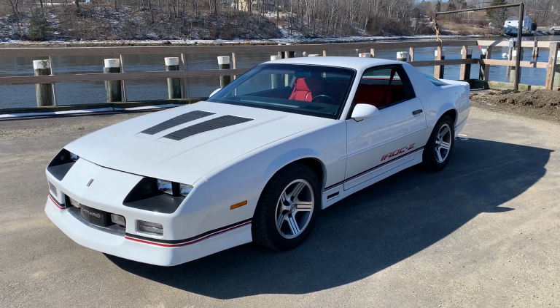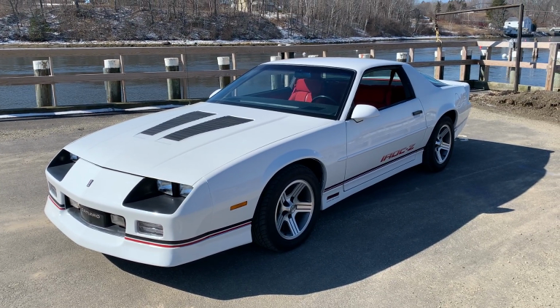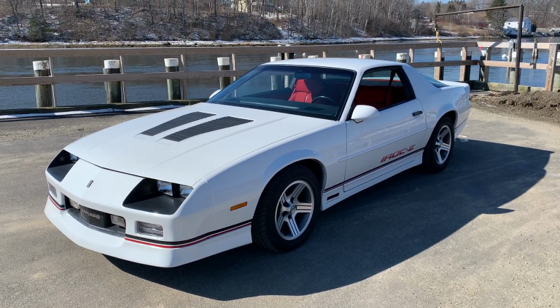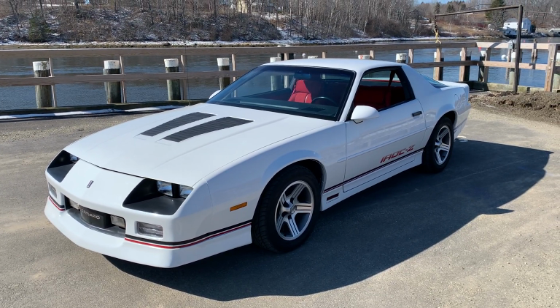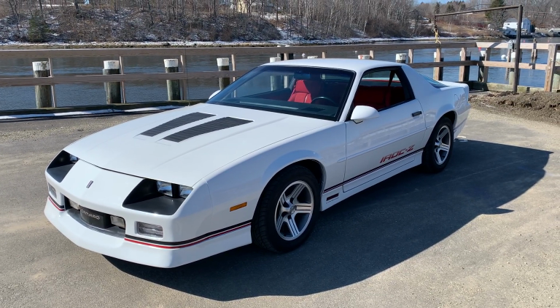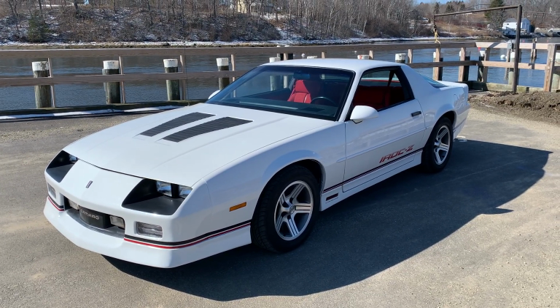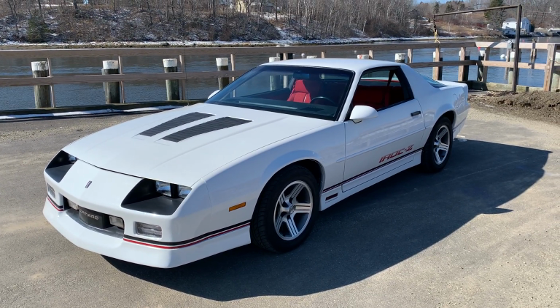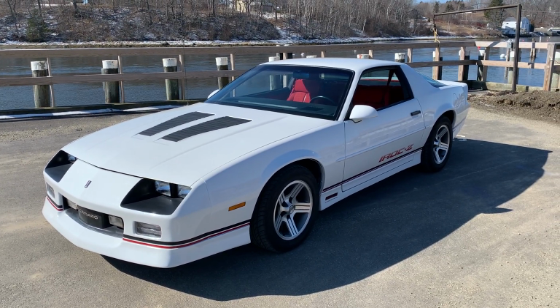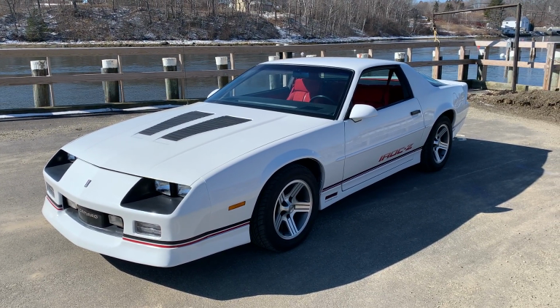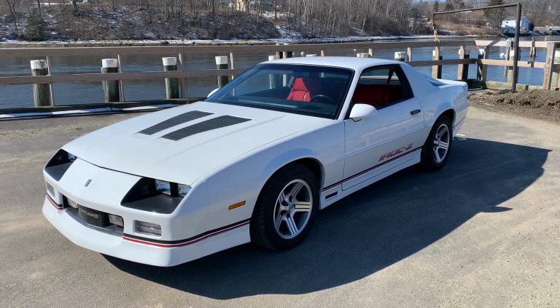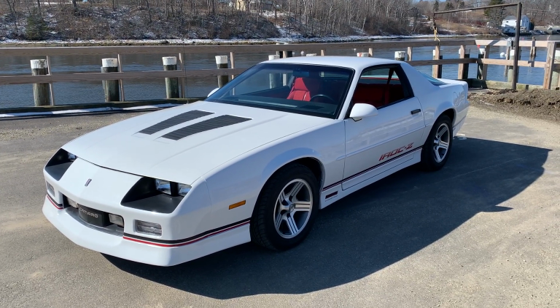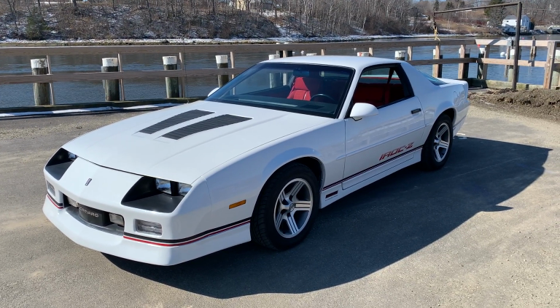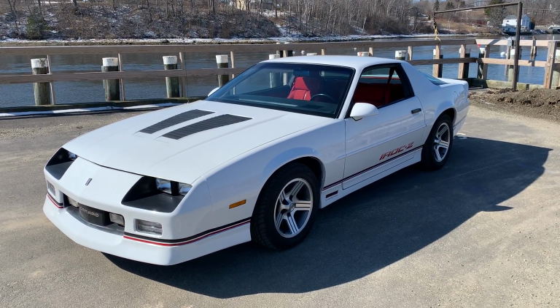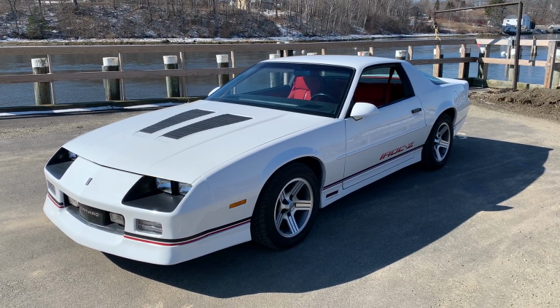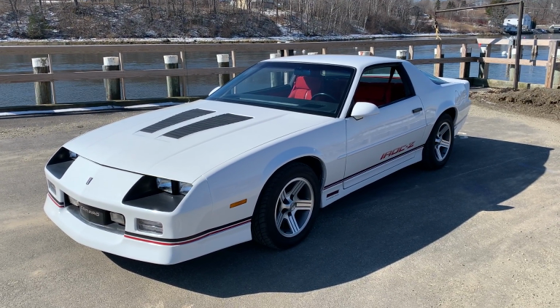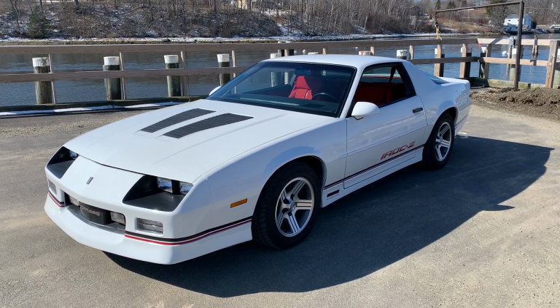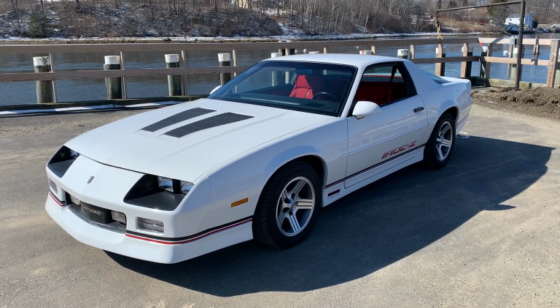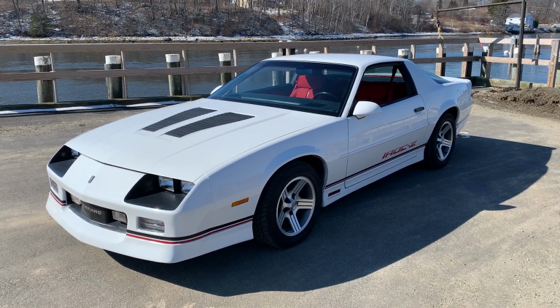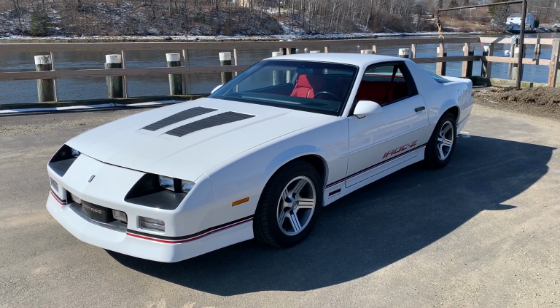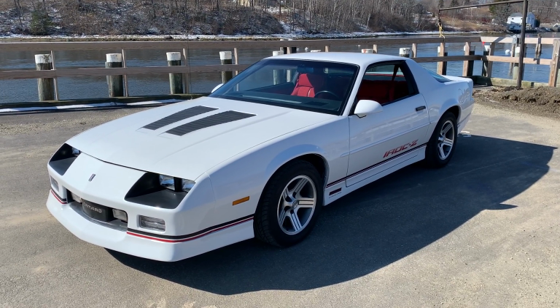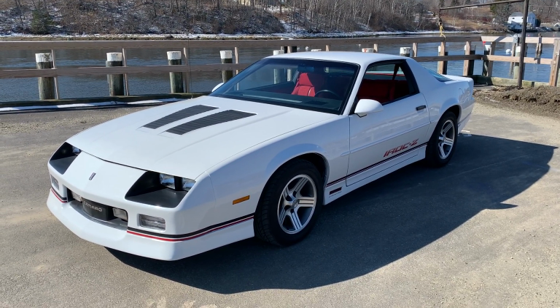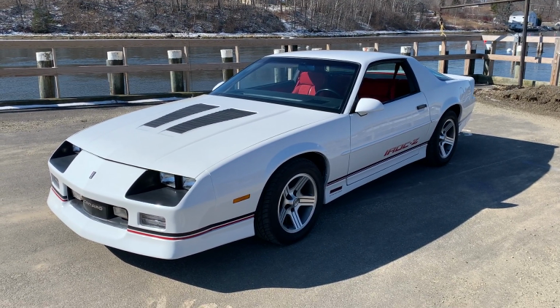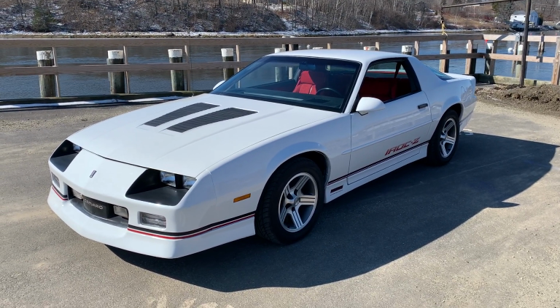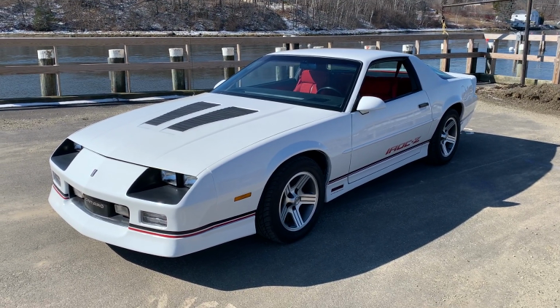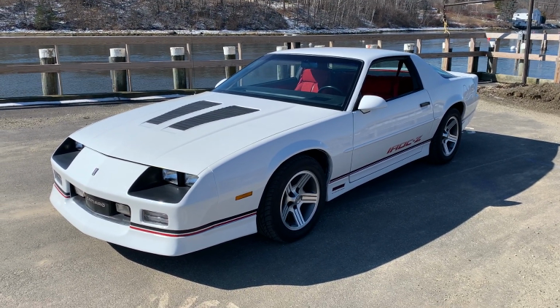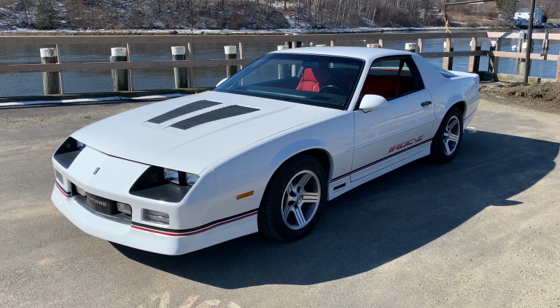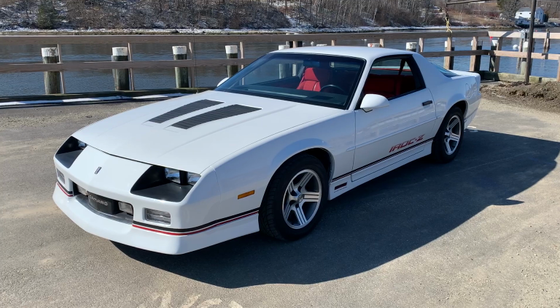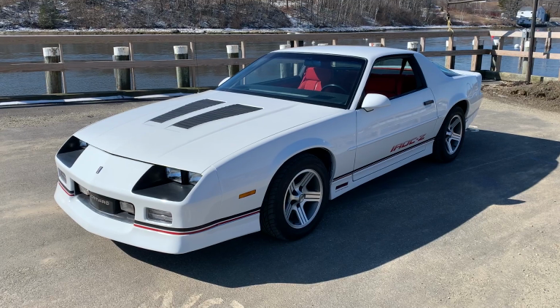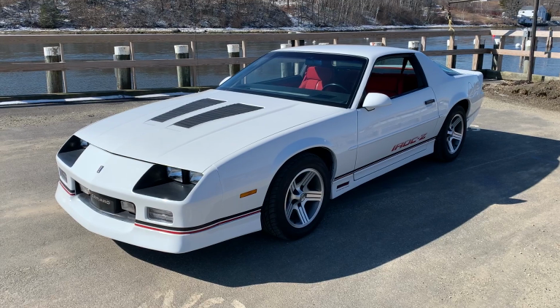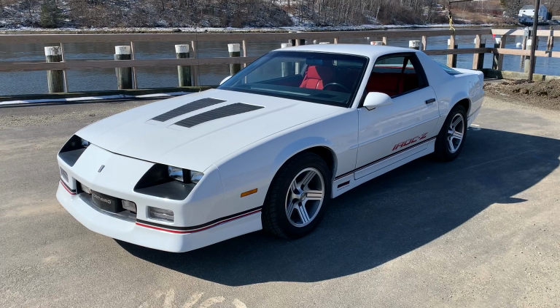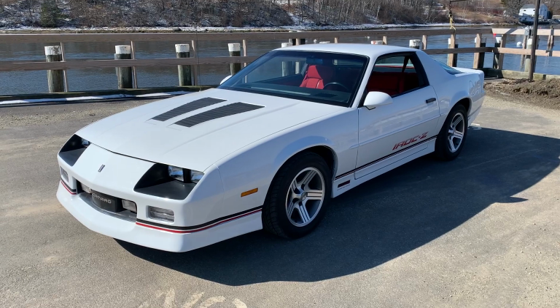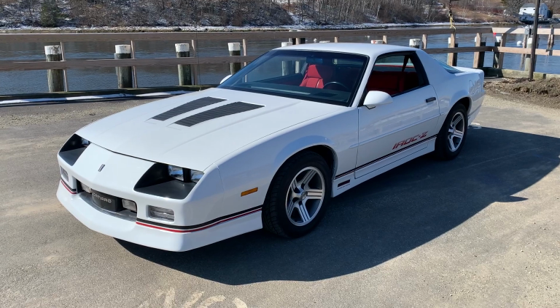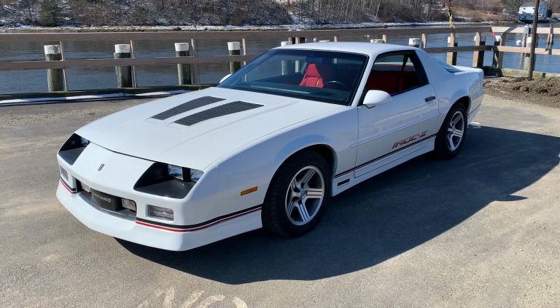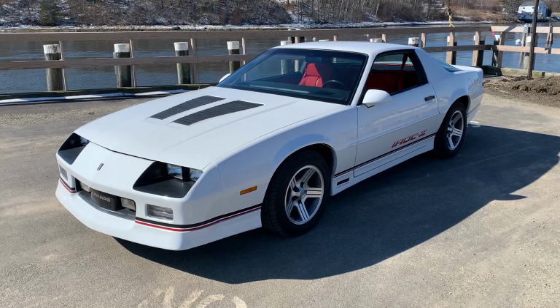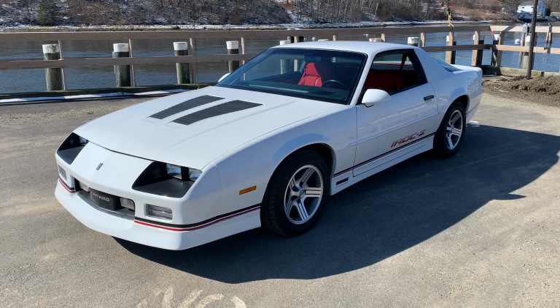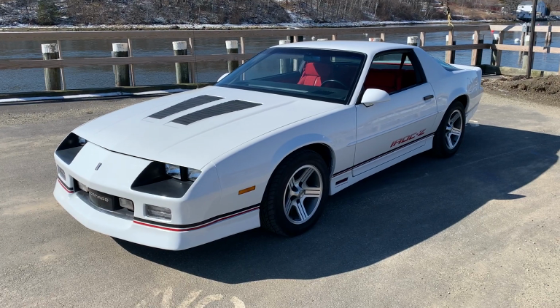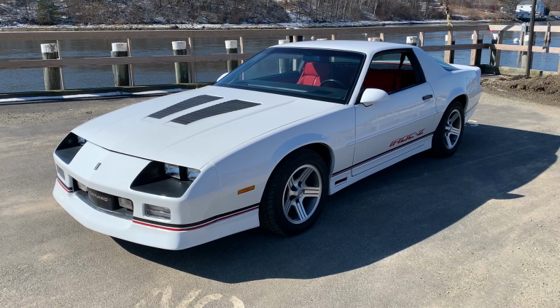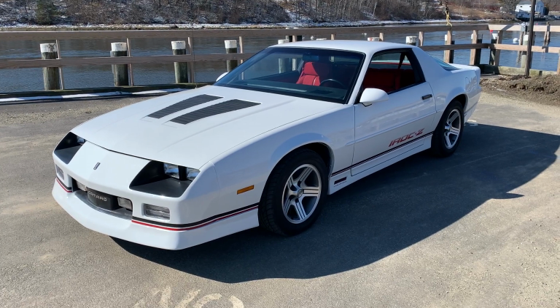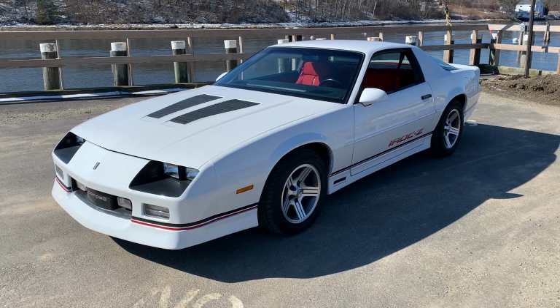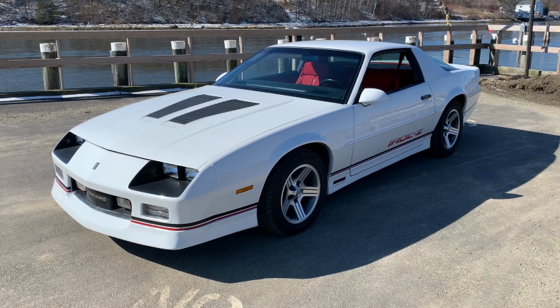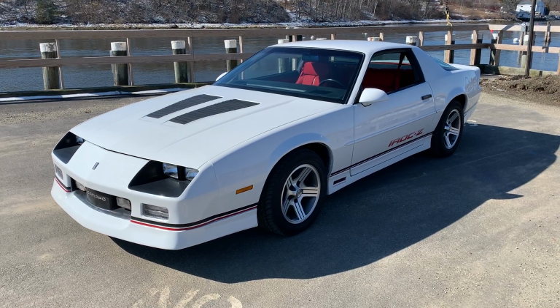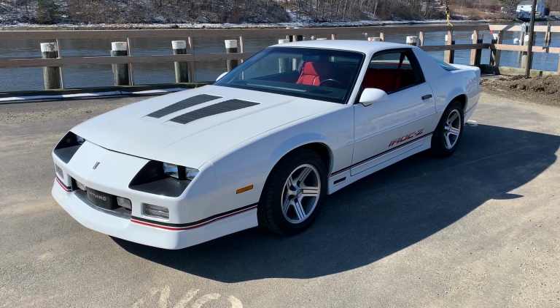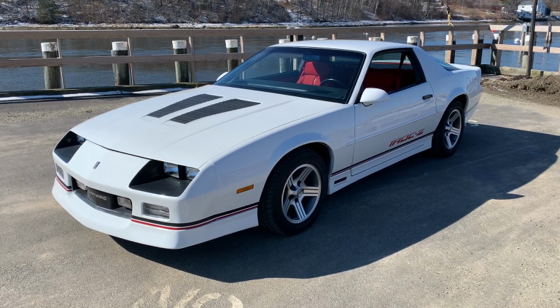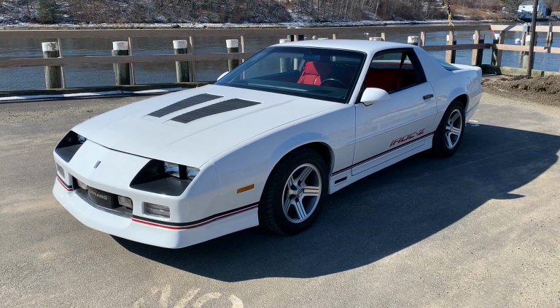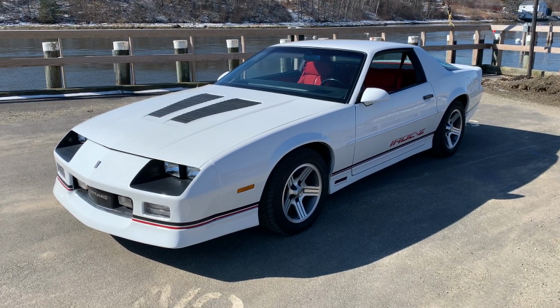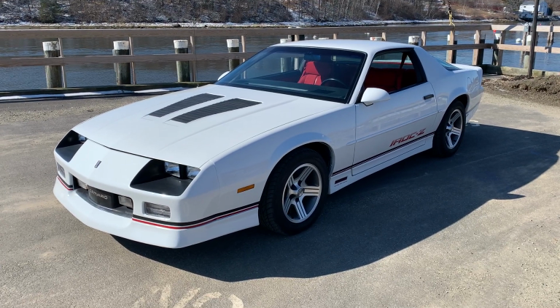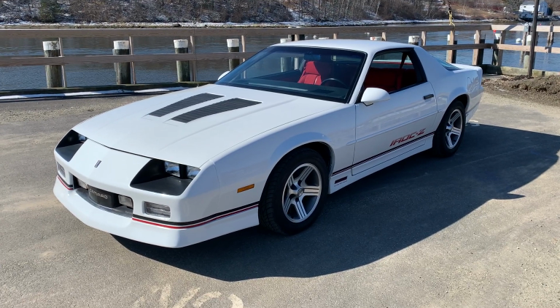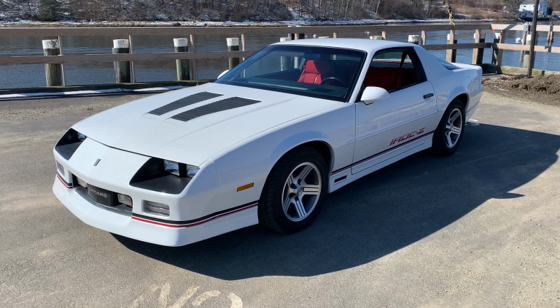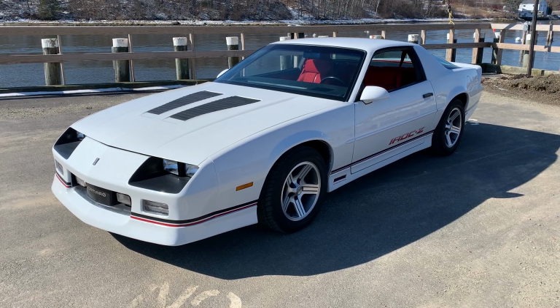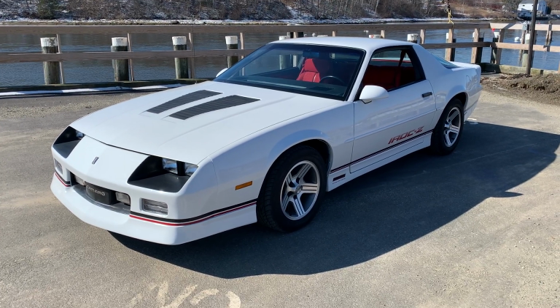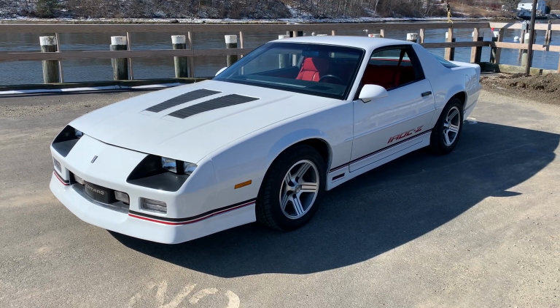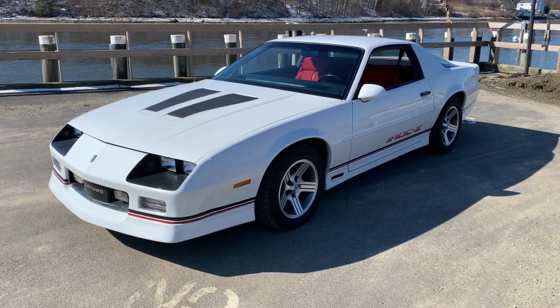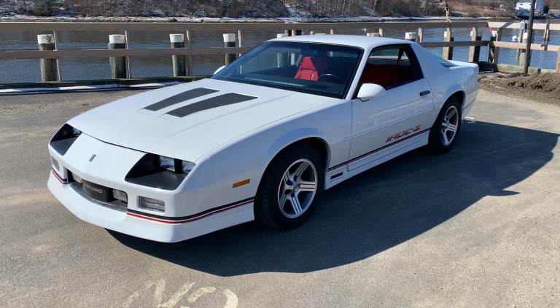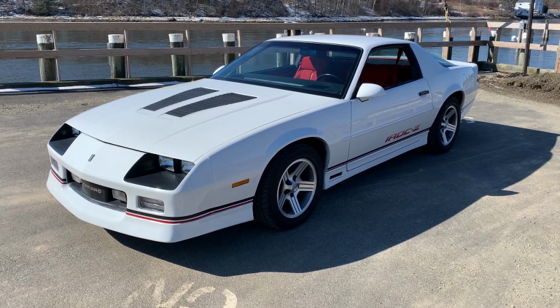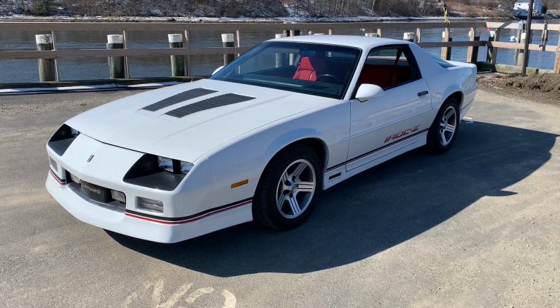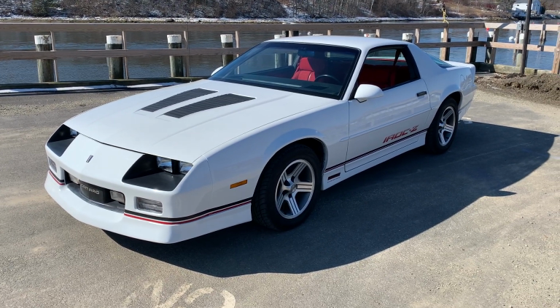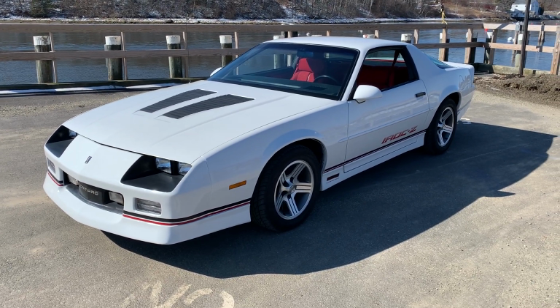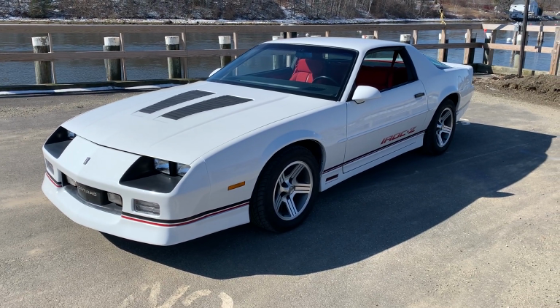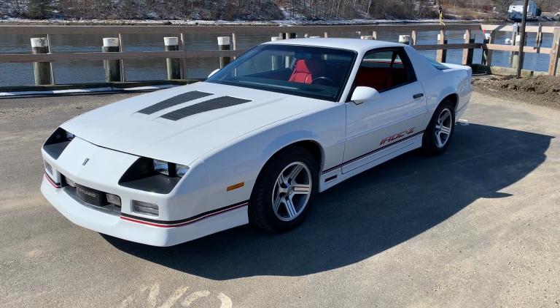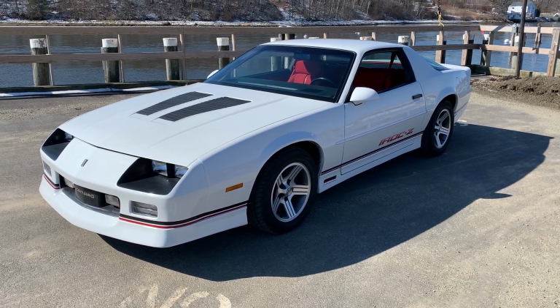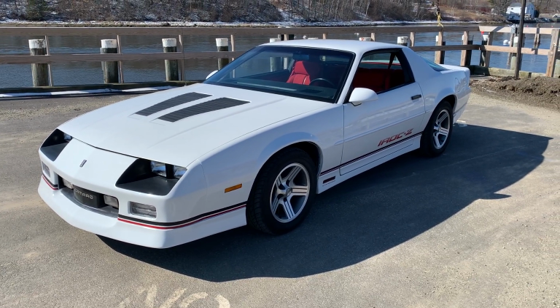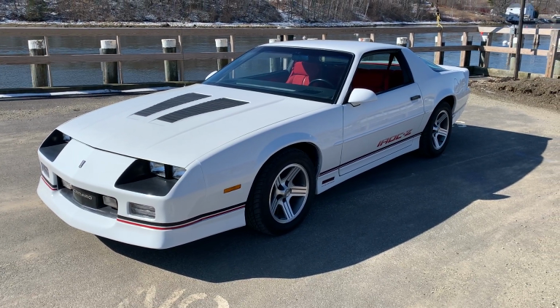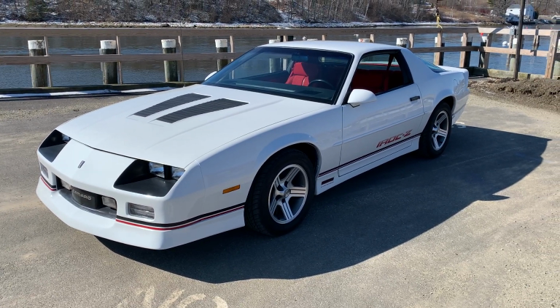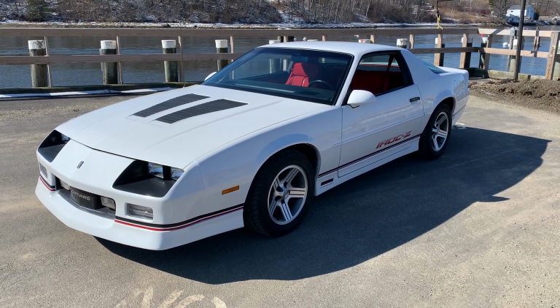Everything works on this car — everything. The car really is pretty much like new, so it'd be hard pressed to find another one that's this nice.